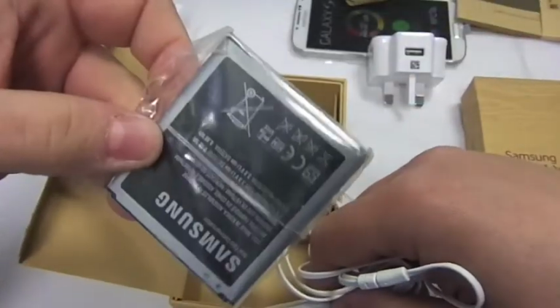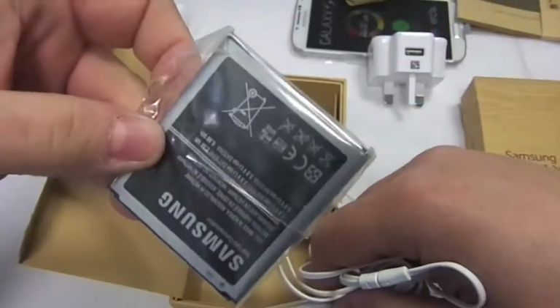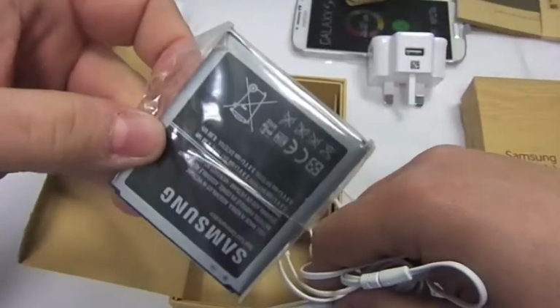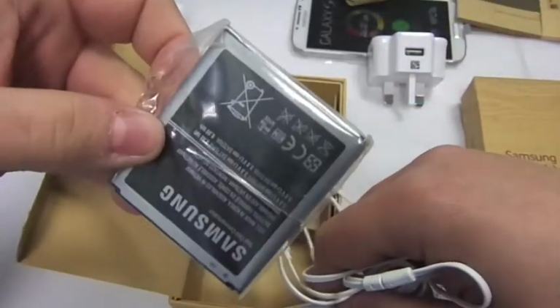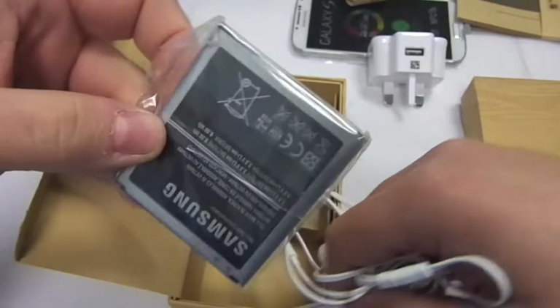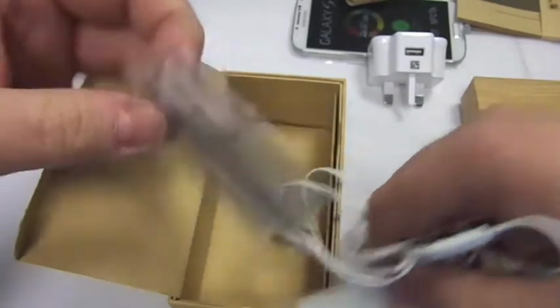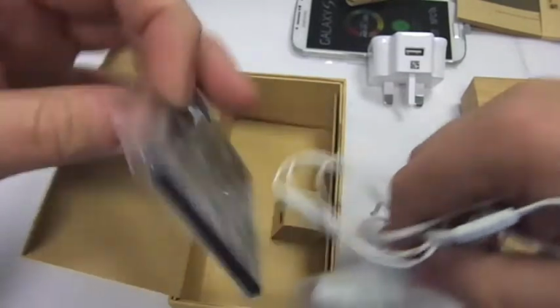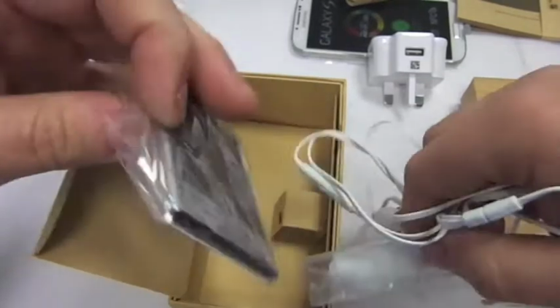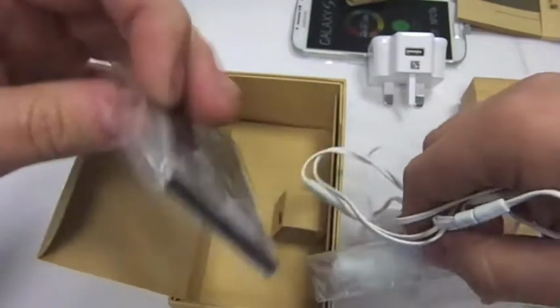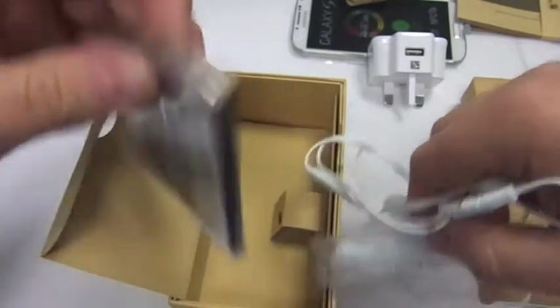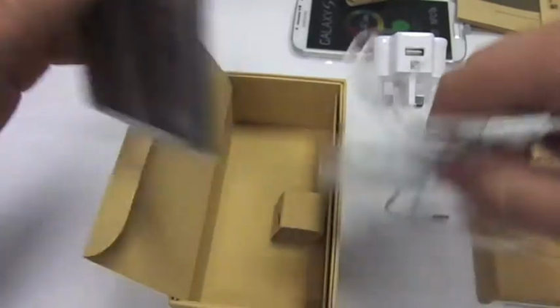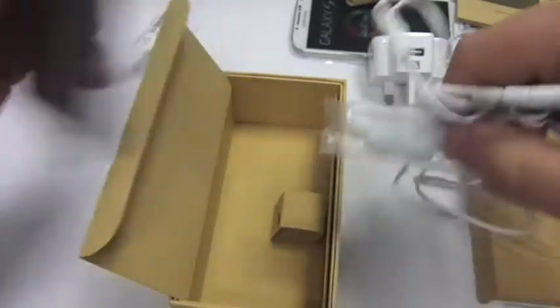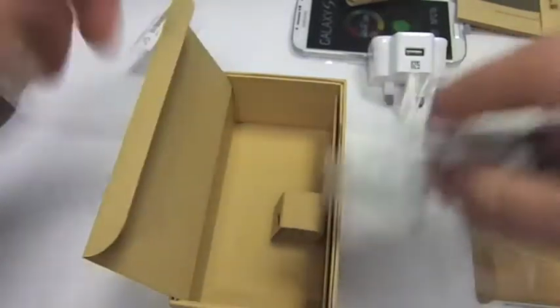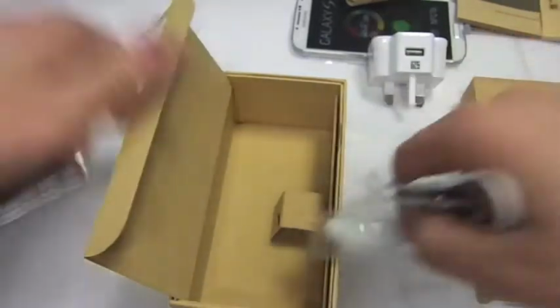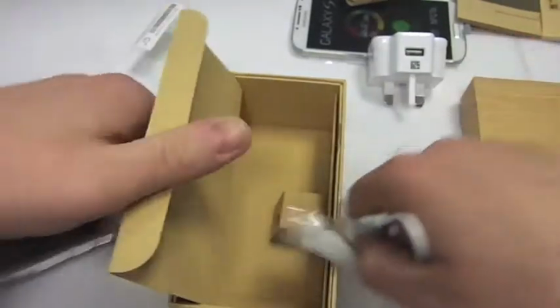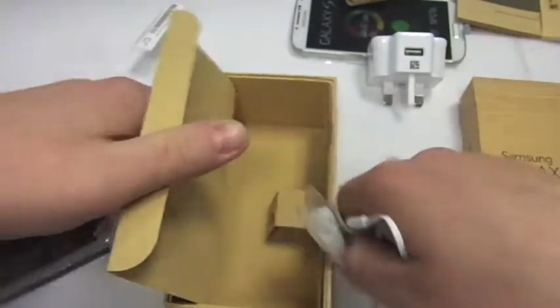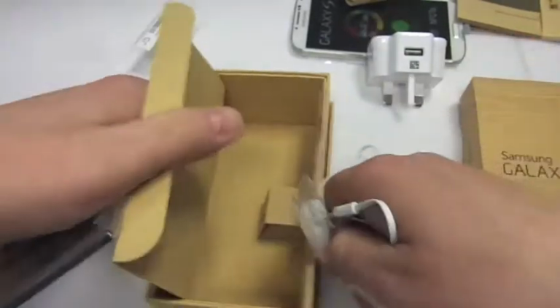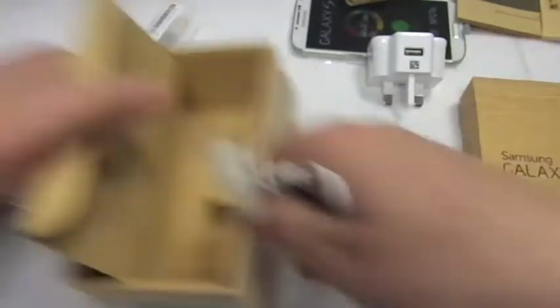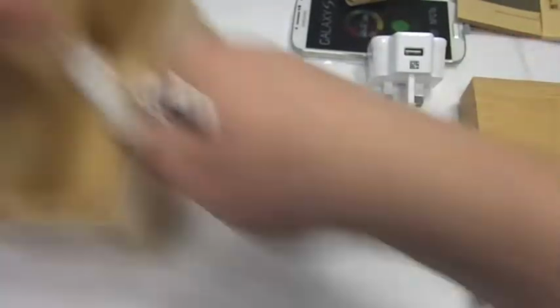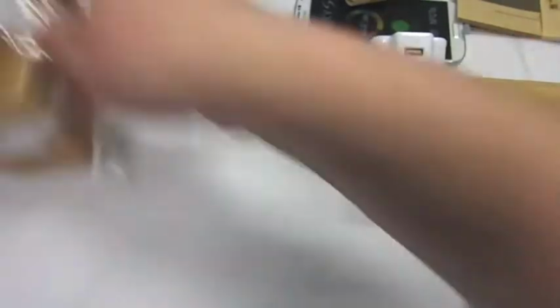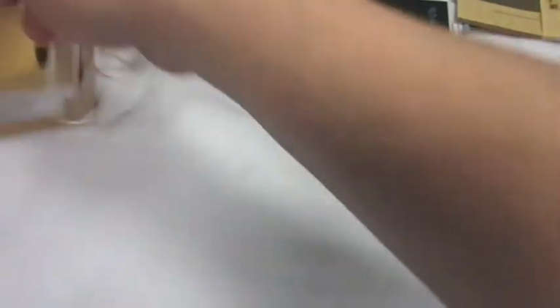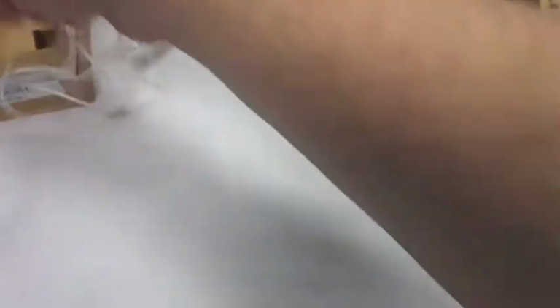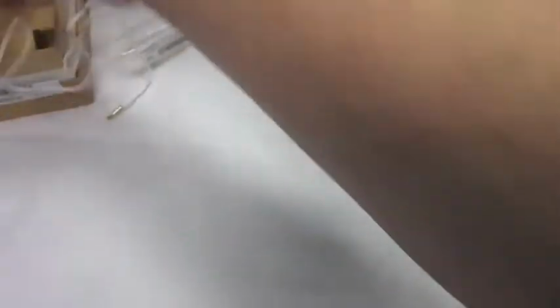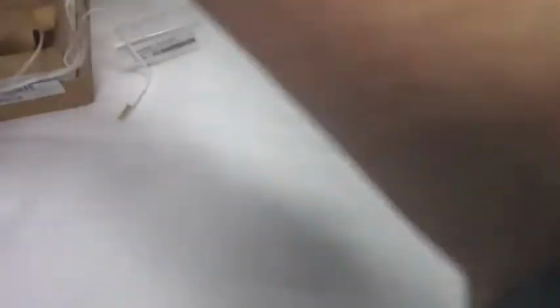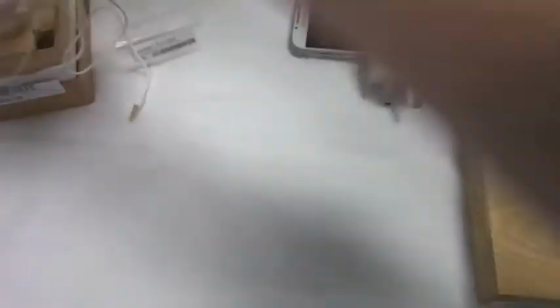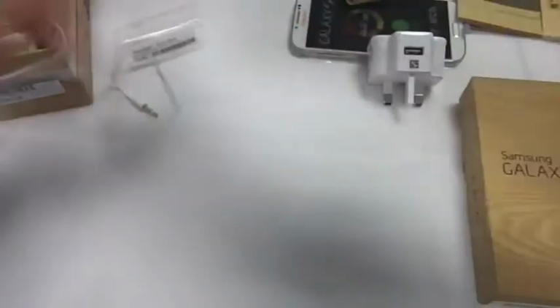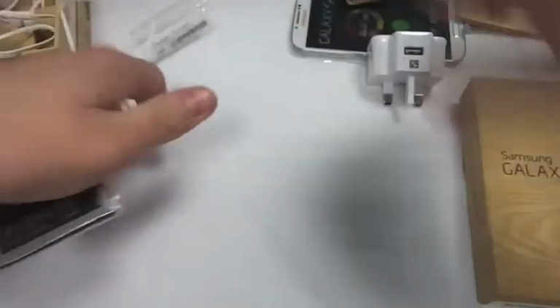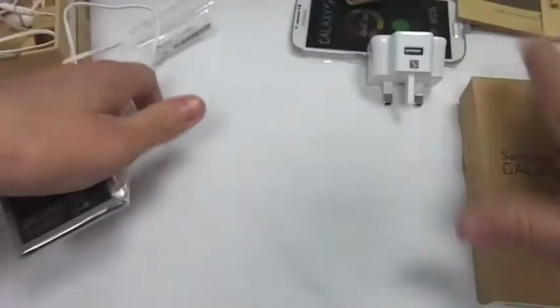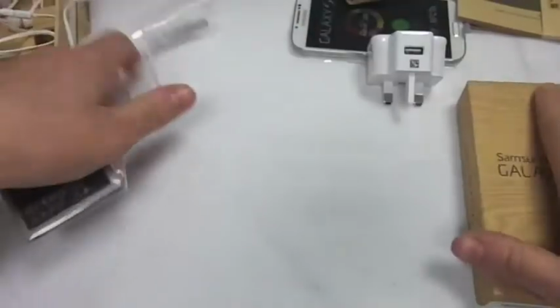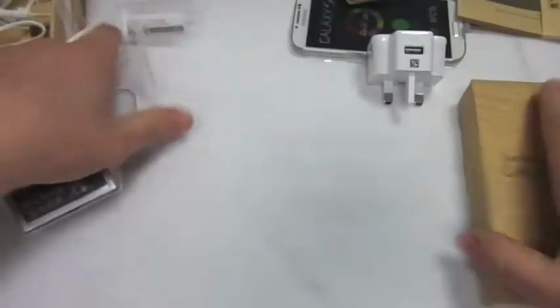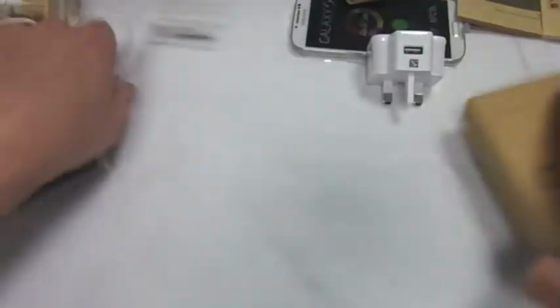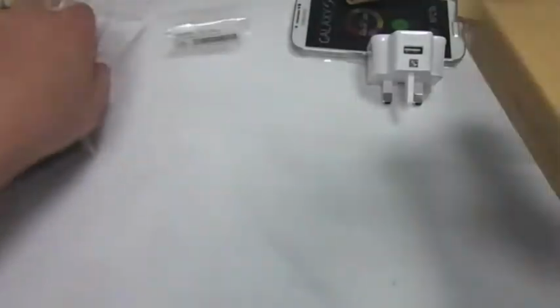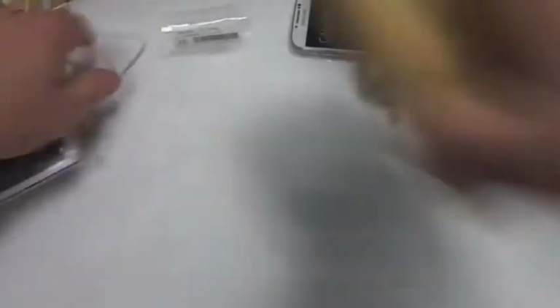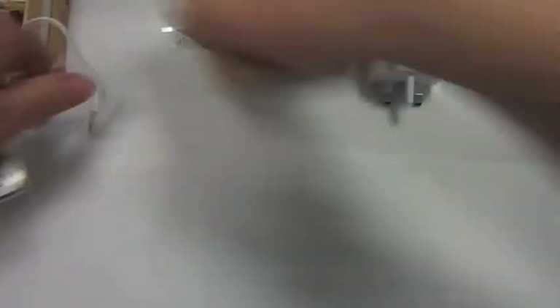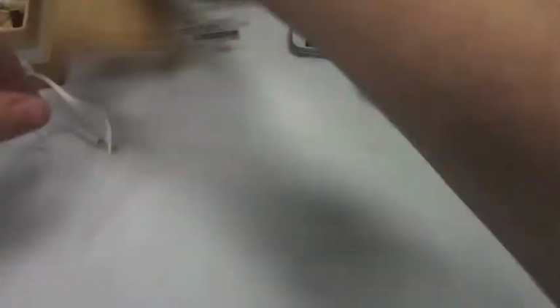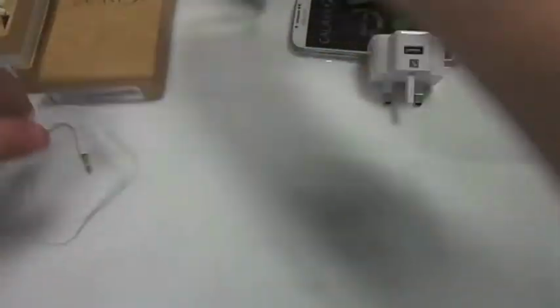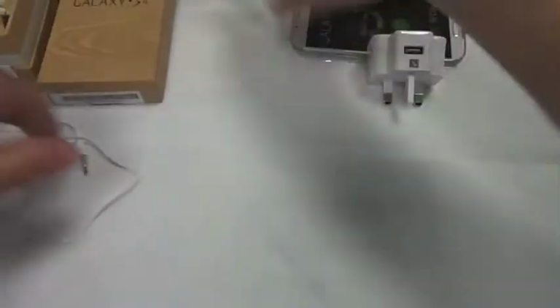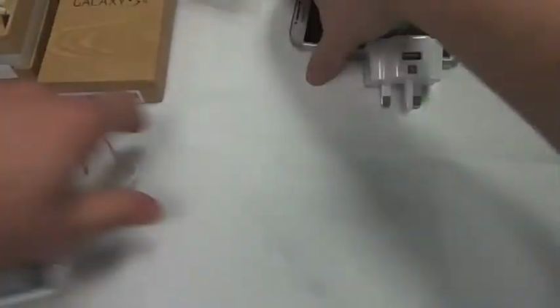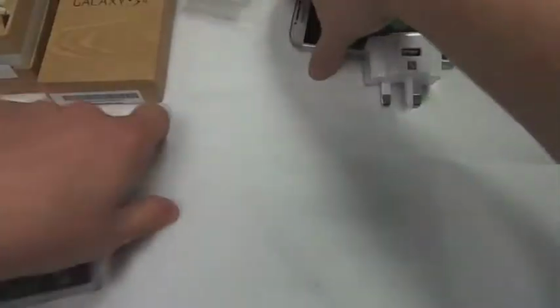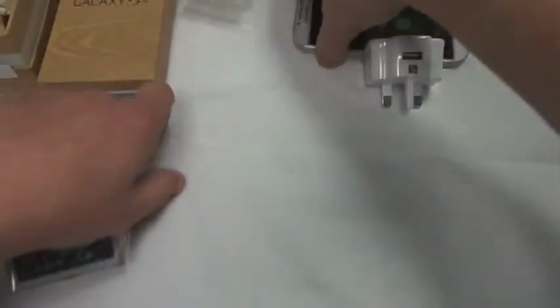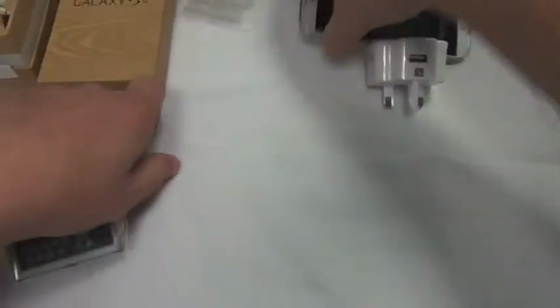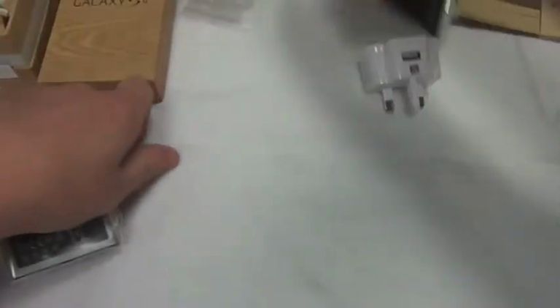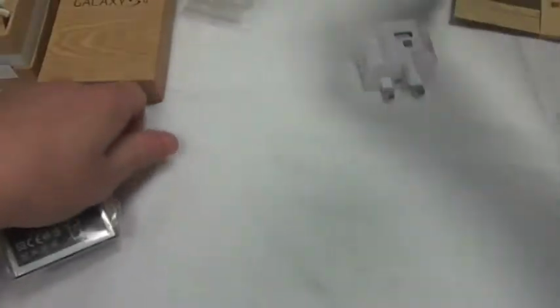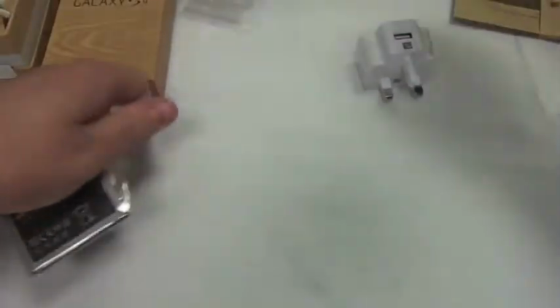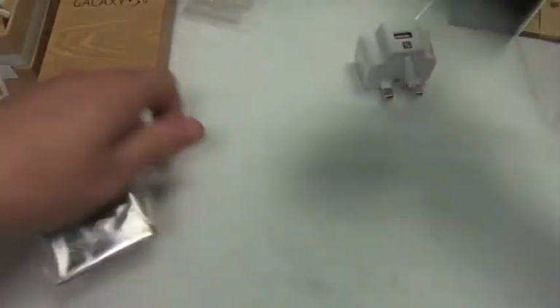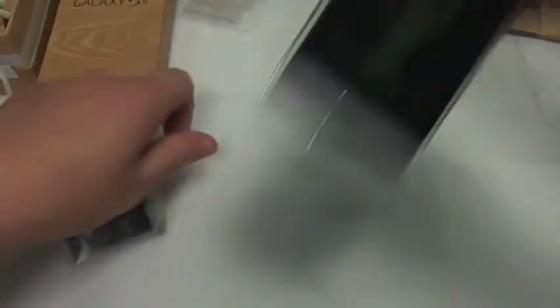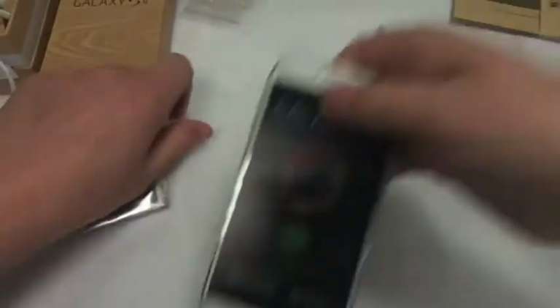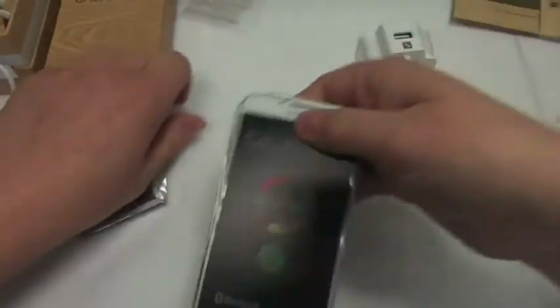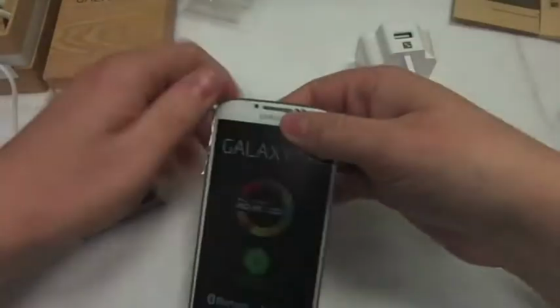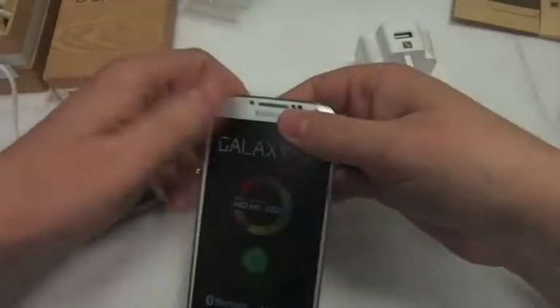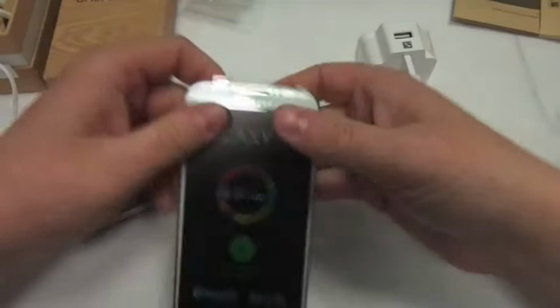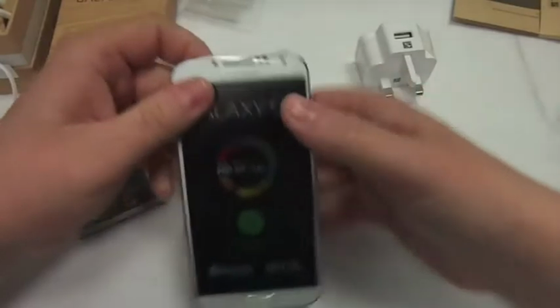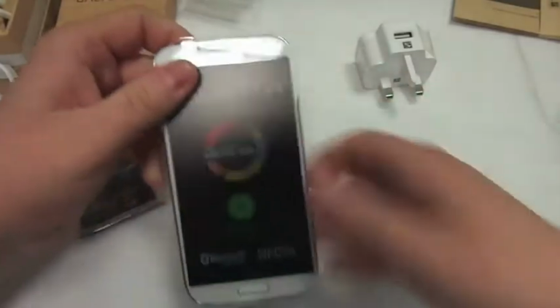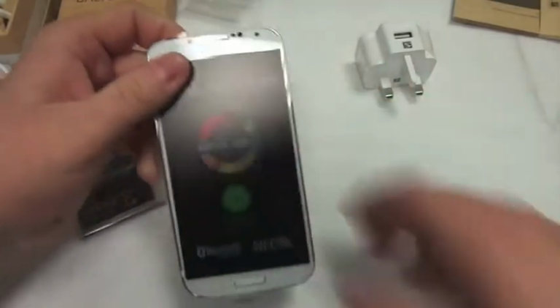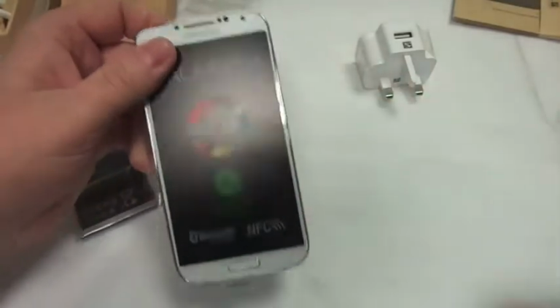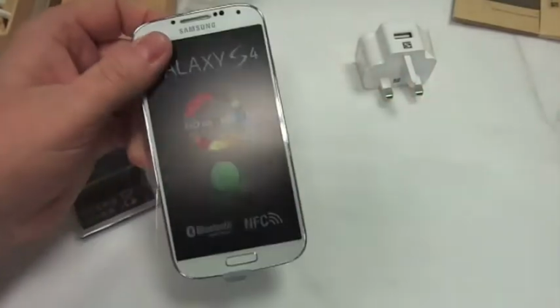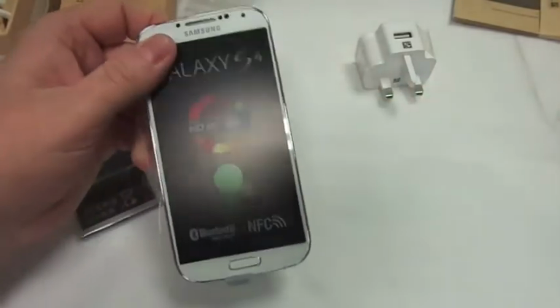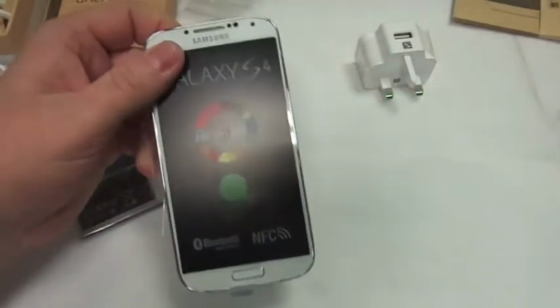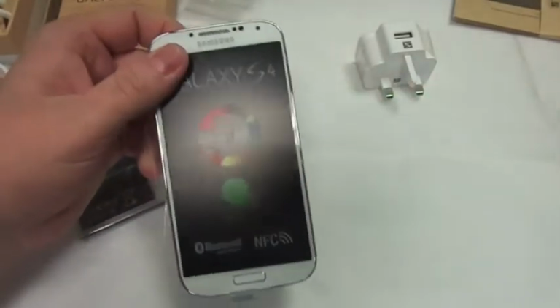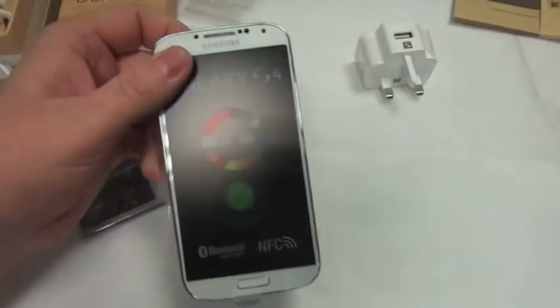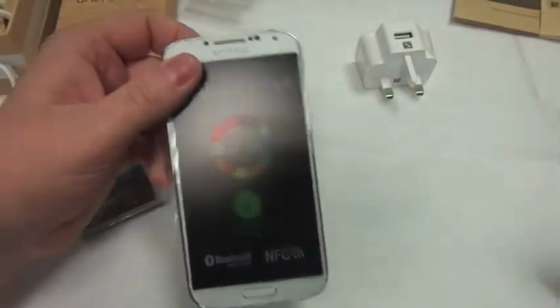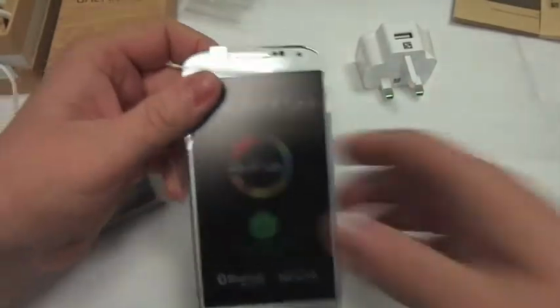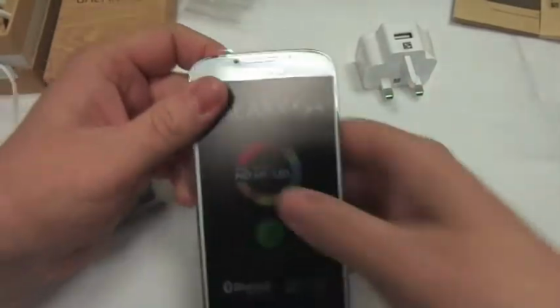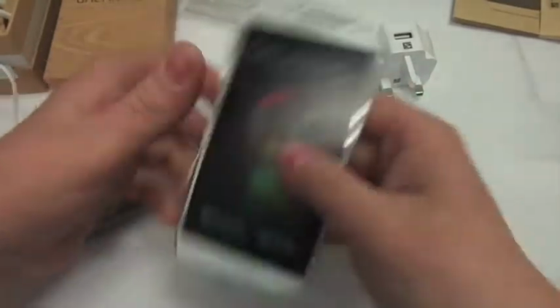And then there's the battery. Let's have a look at the actual phone — the star of the show.